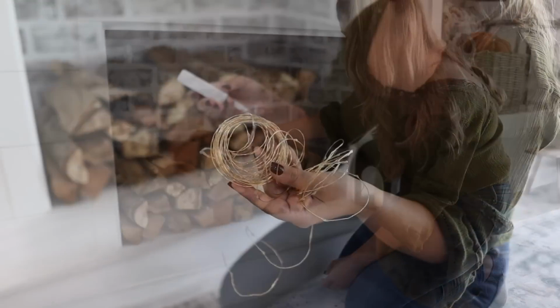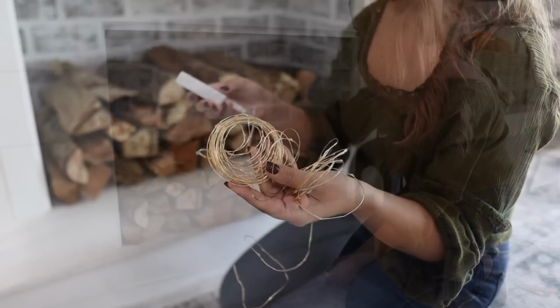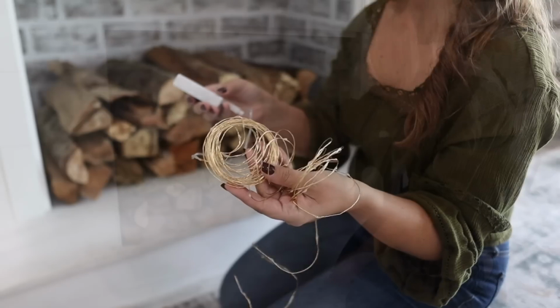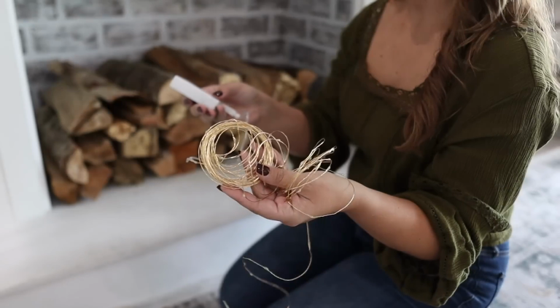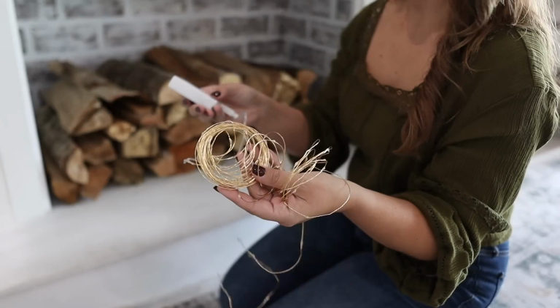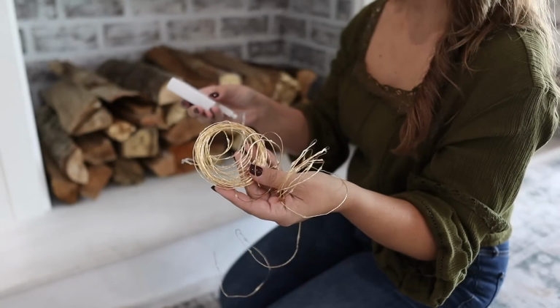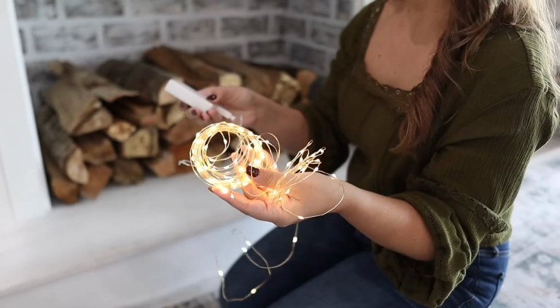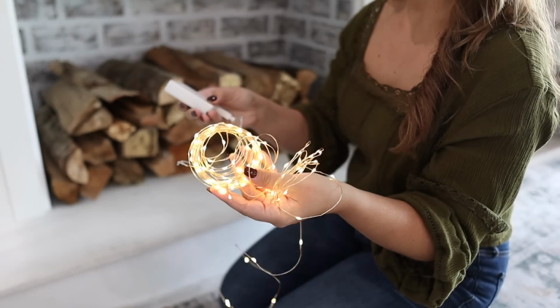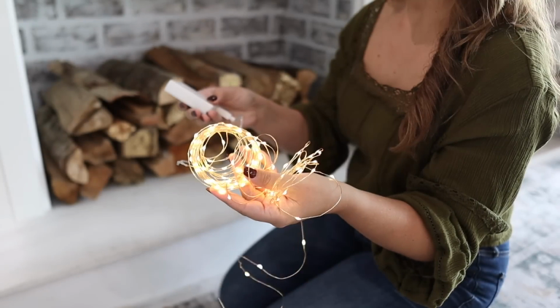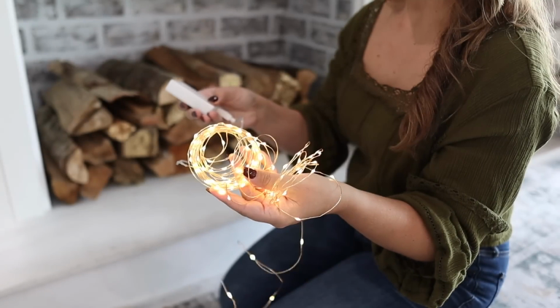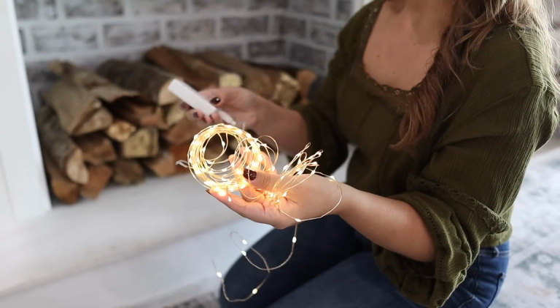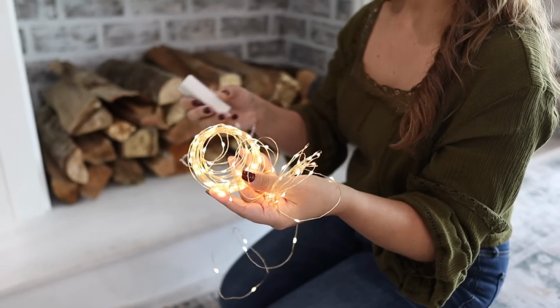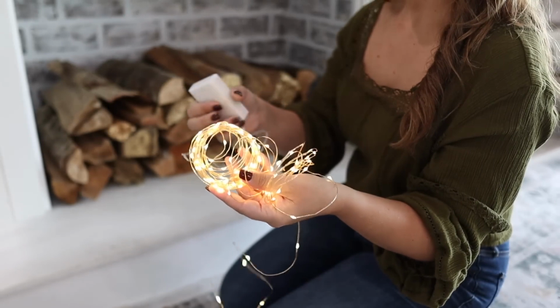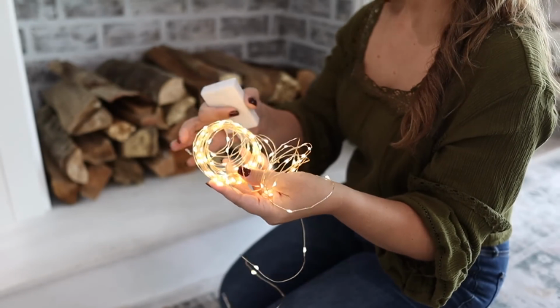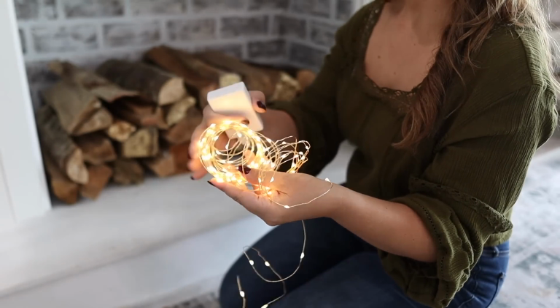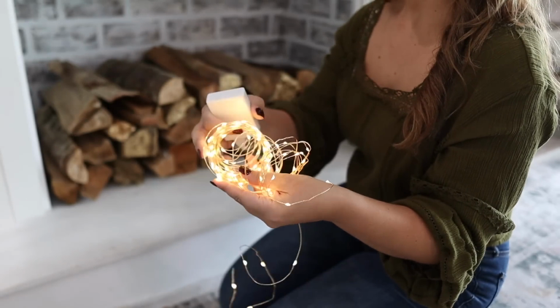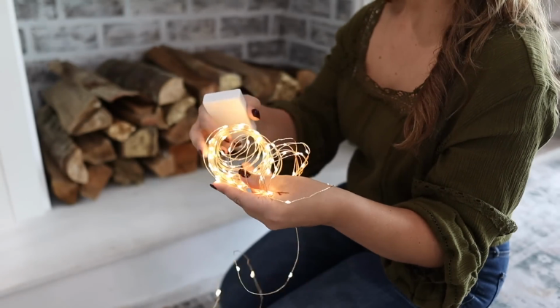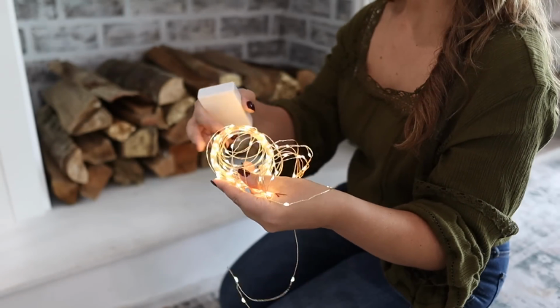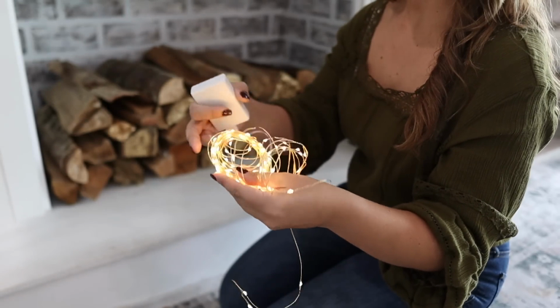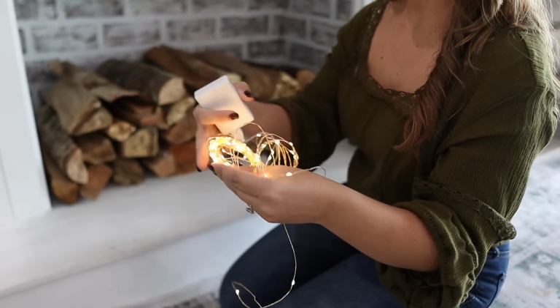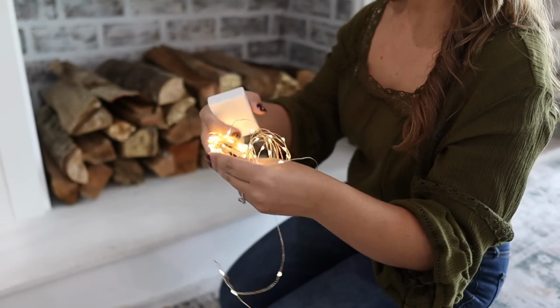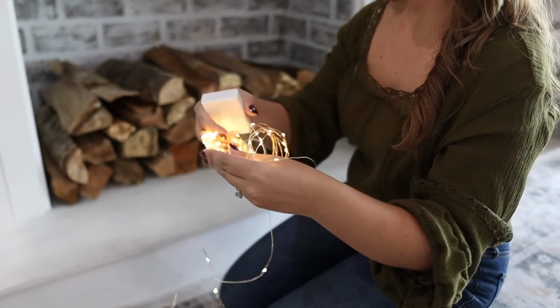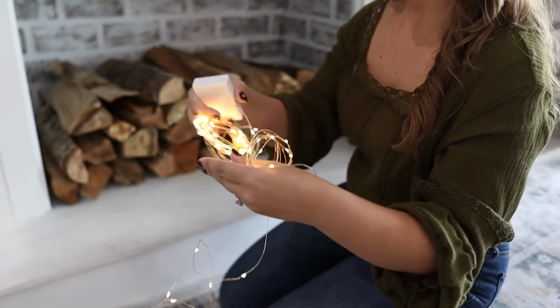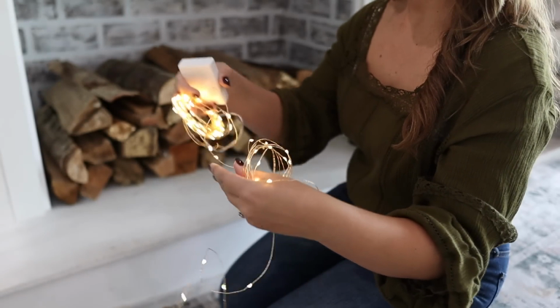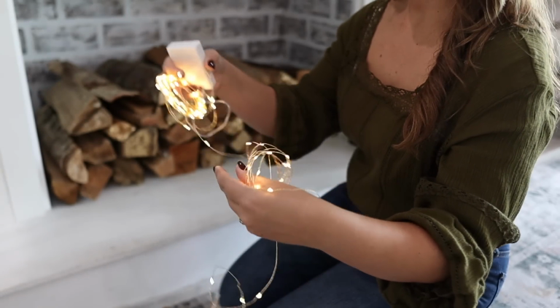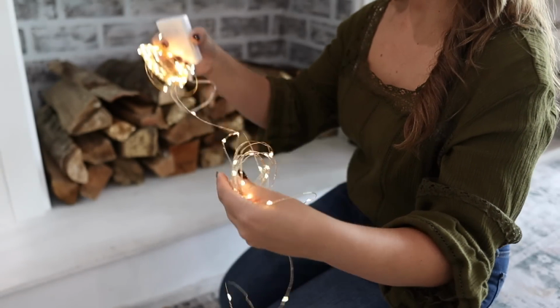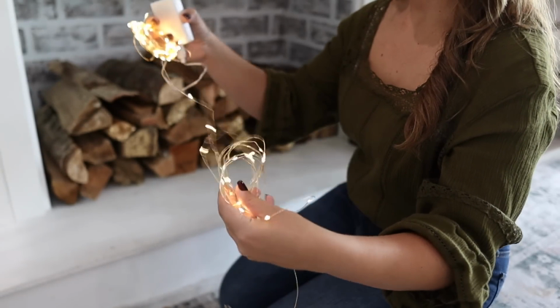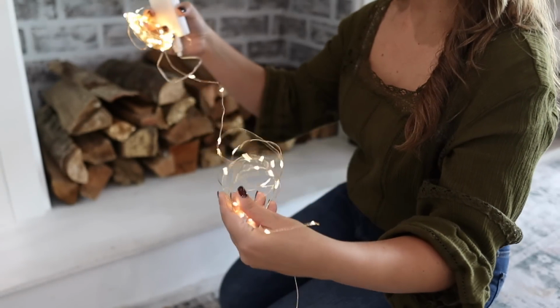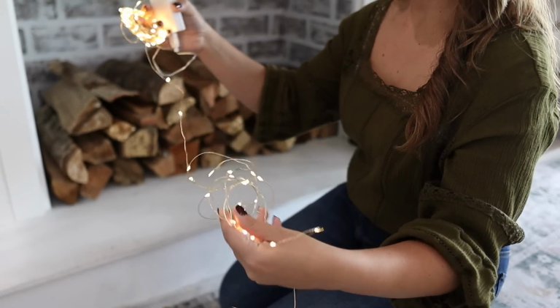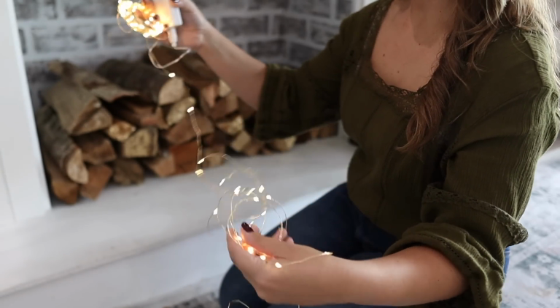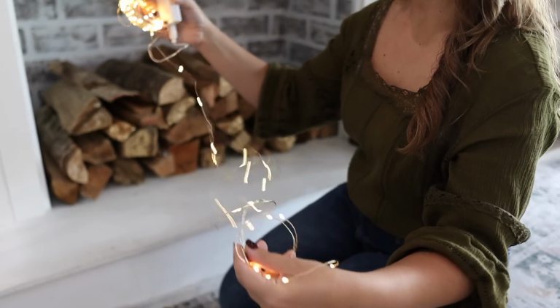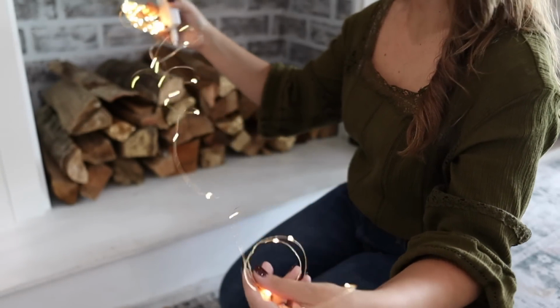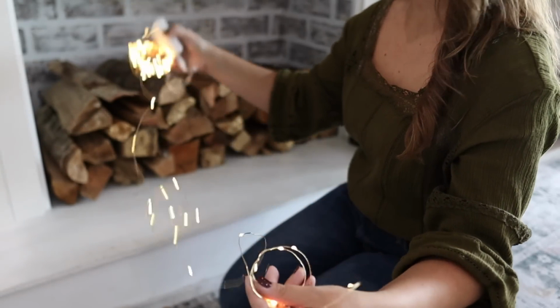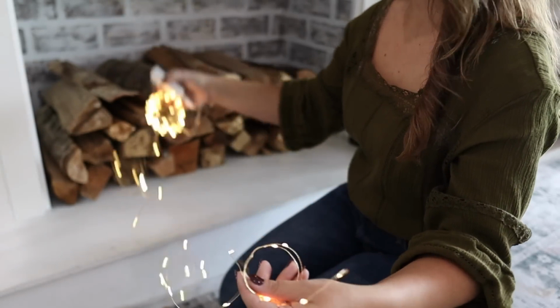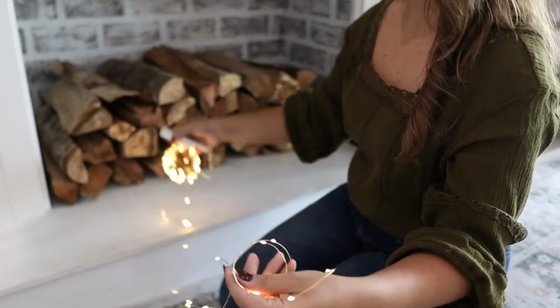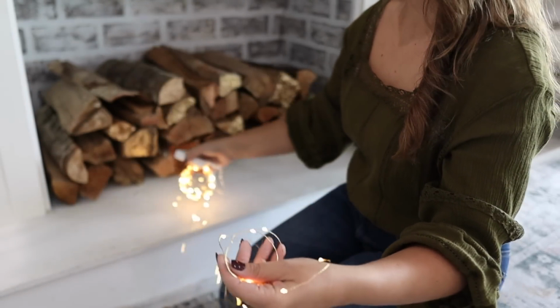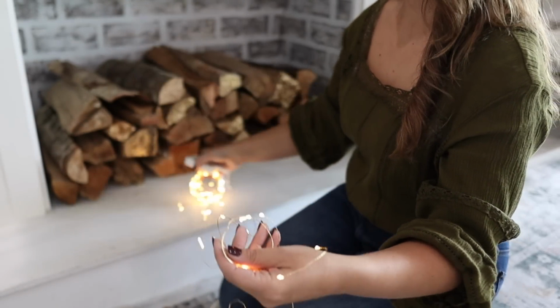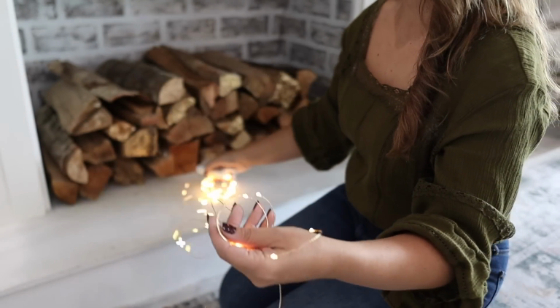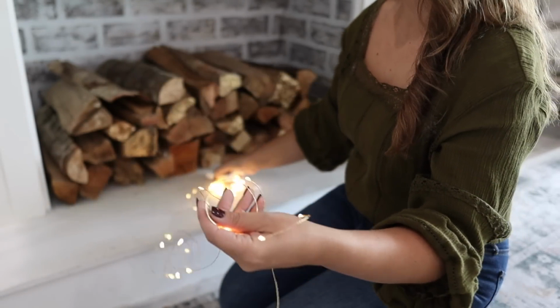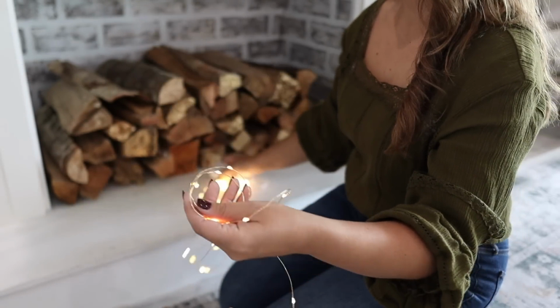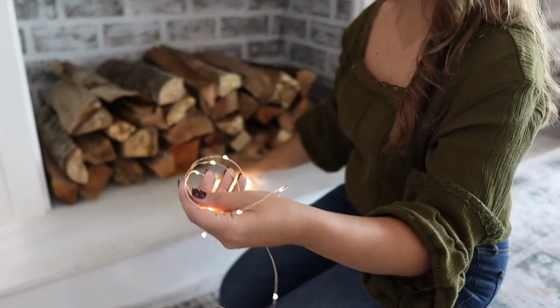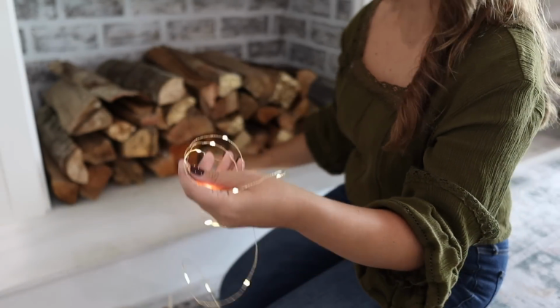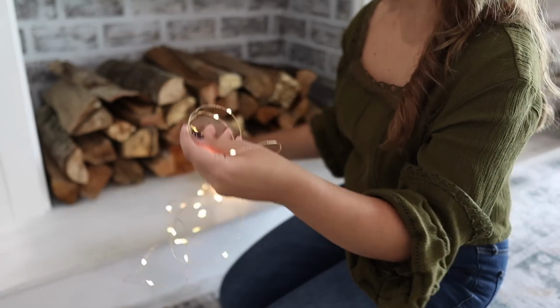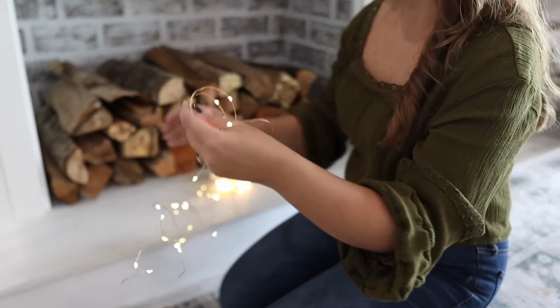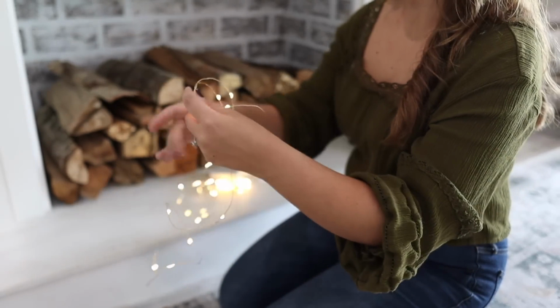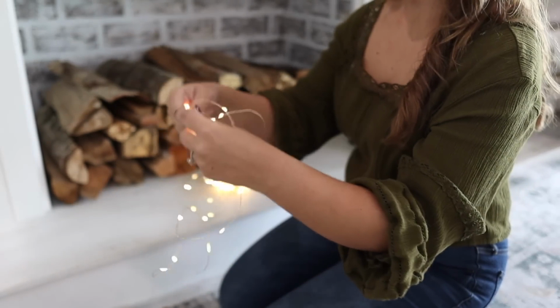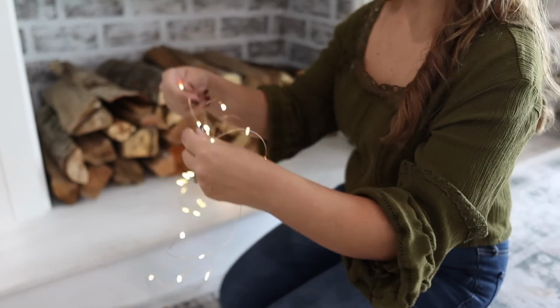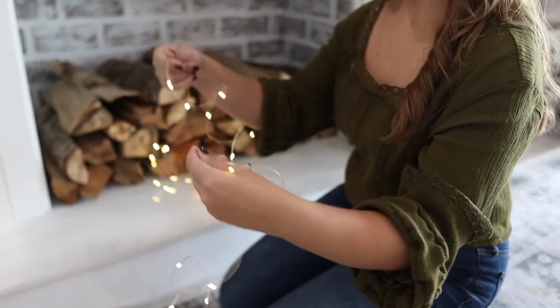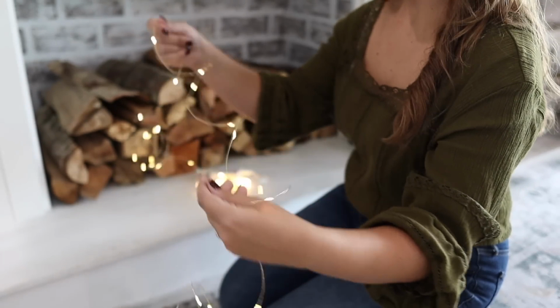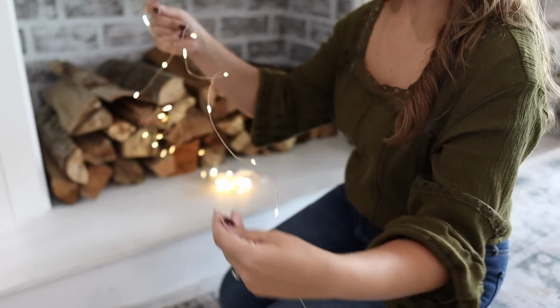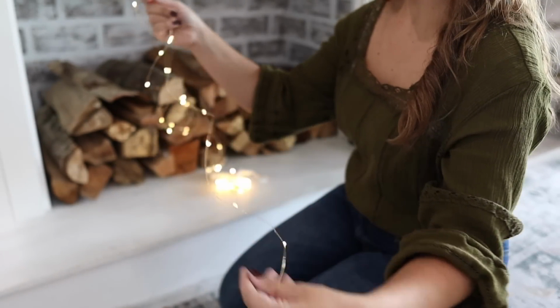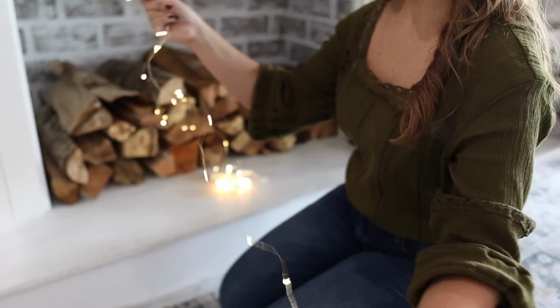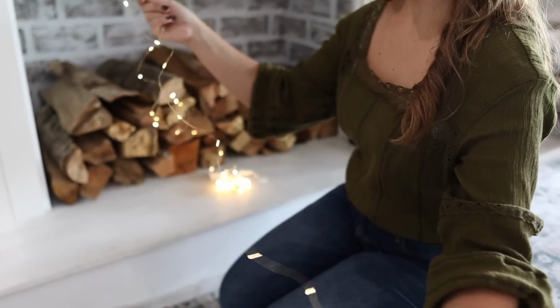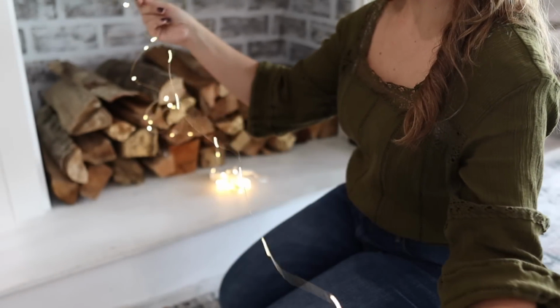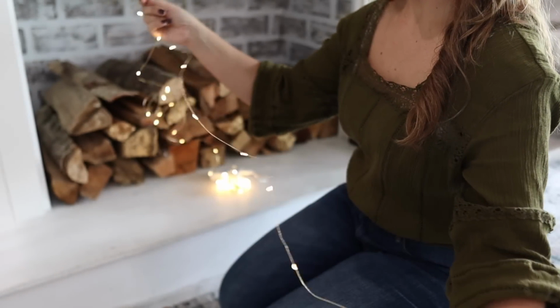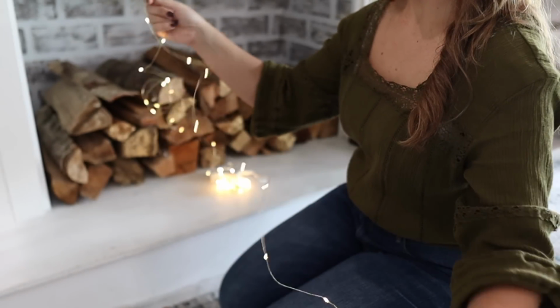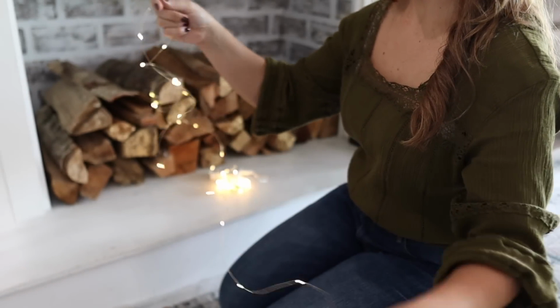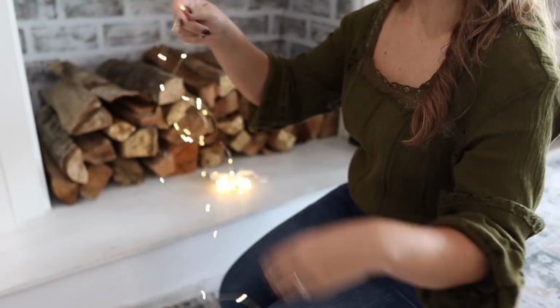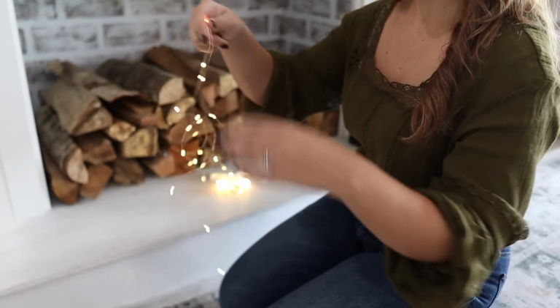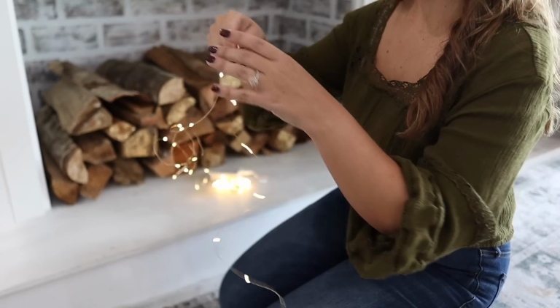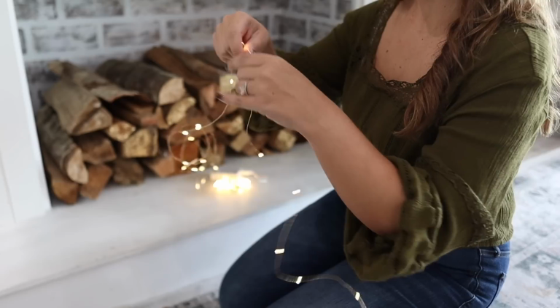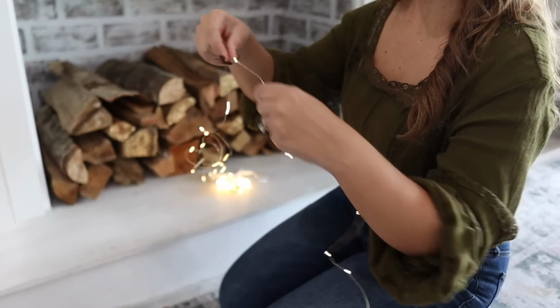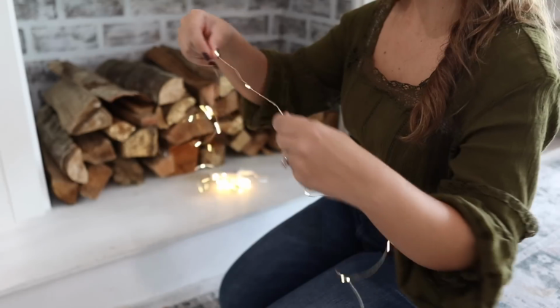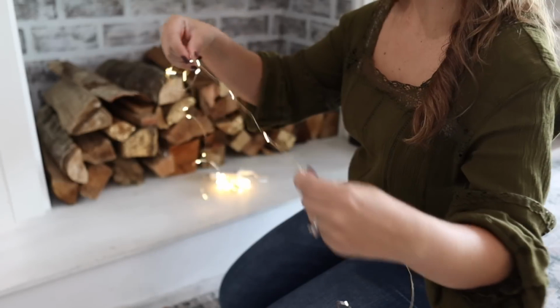For a fun but kid and pet friendly glow in this space, I'm adding some of these fairy twinkle lights.